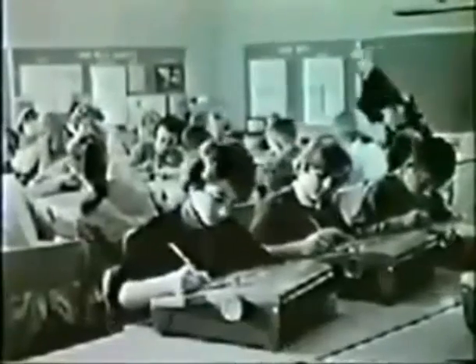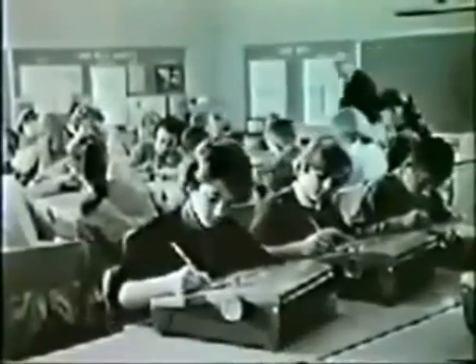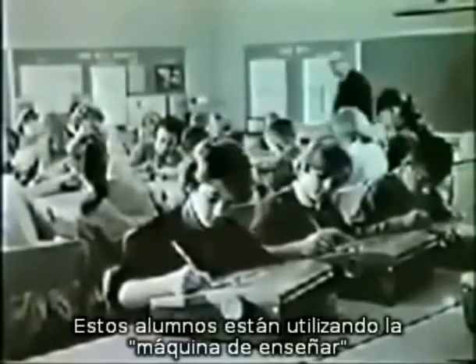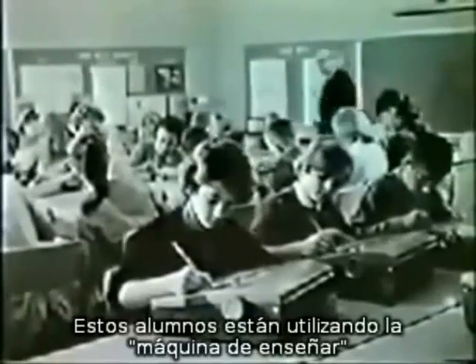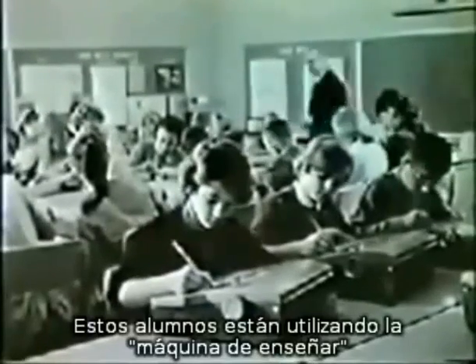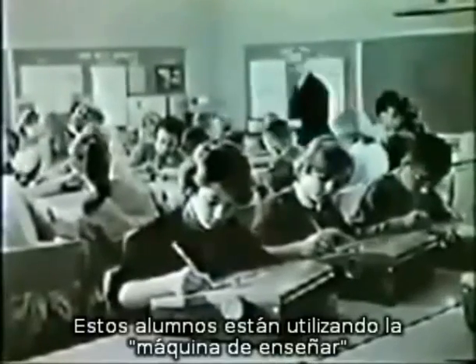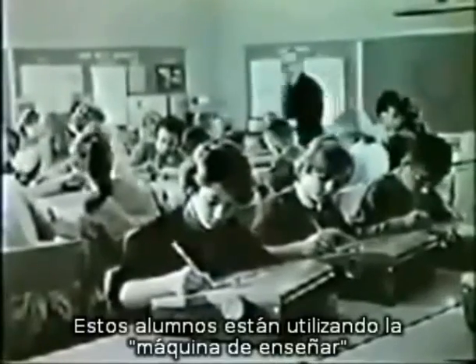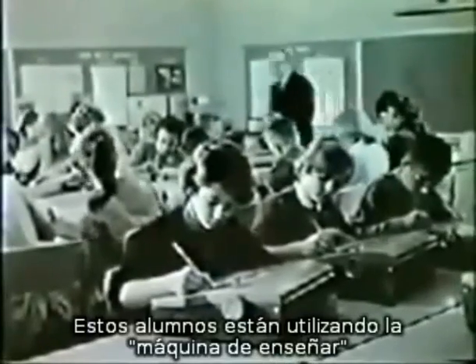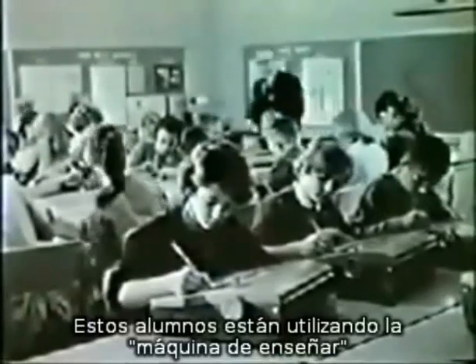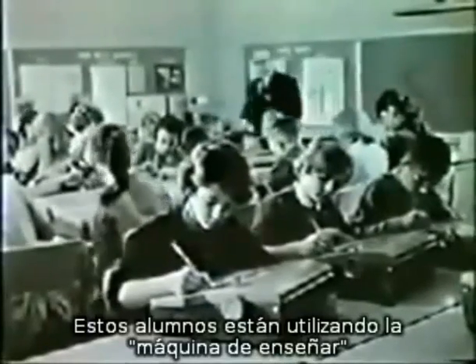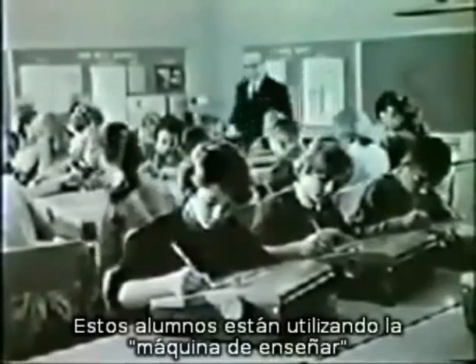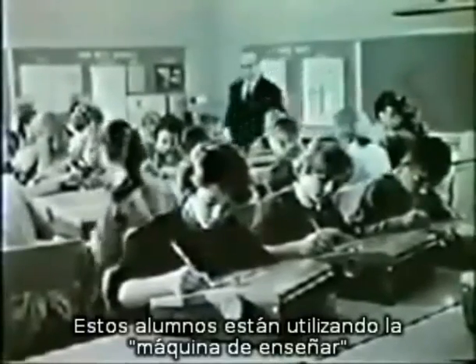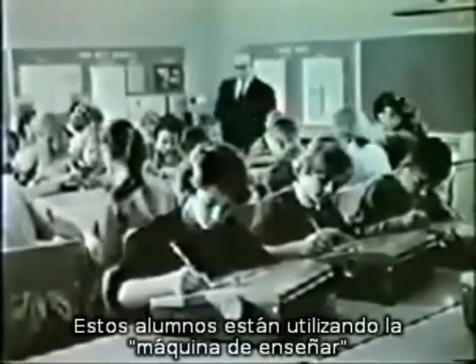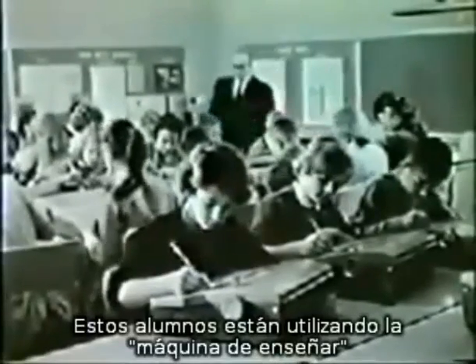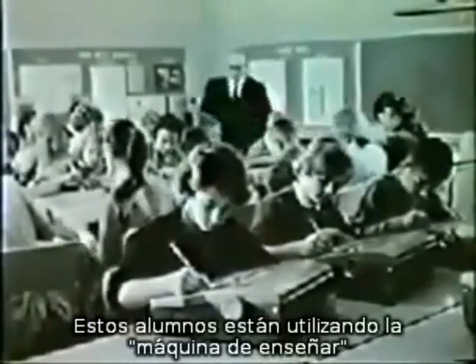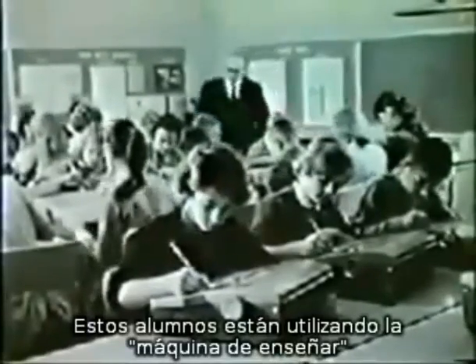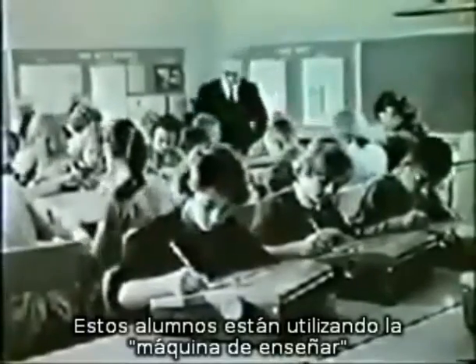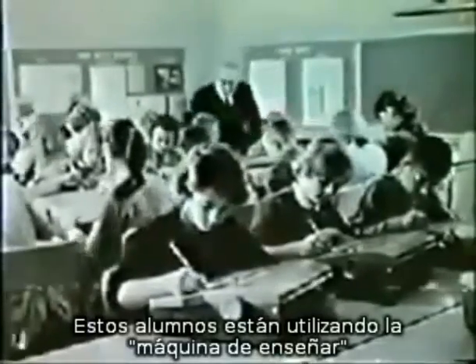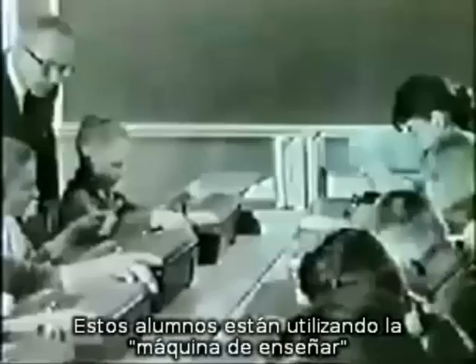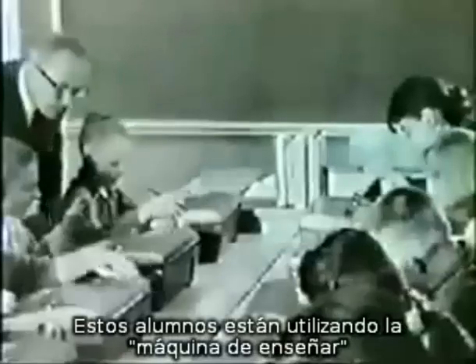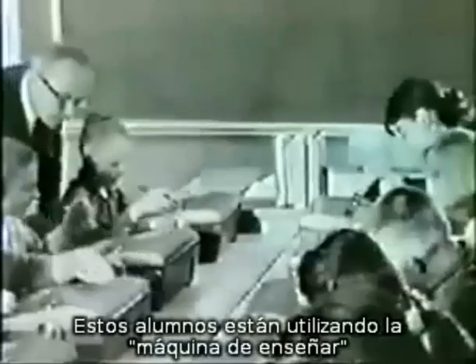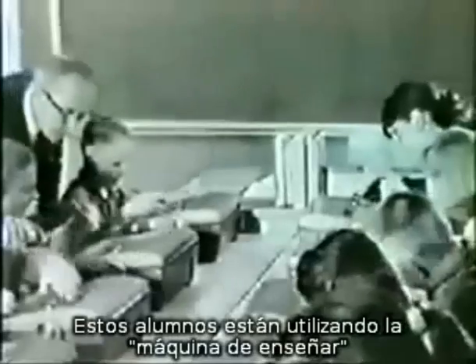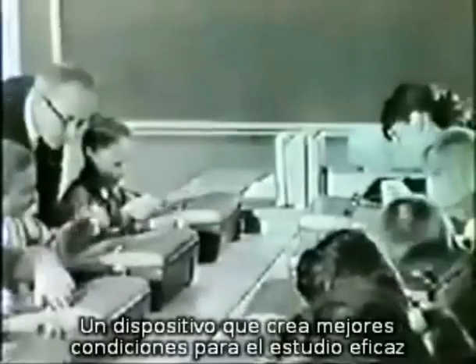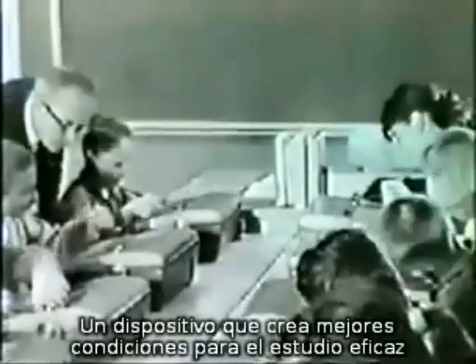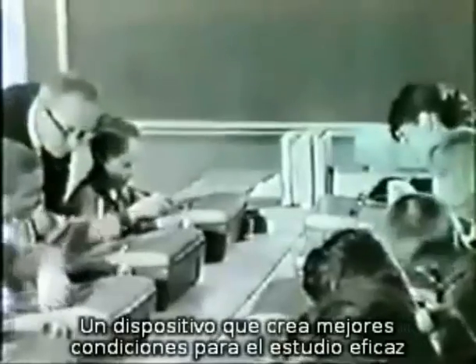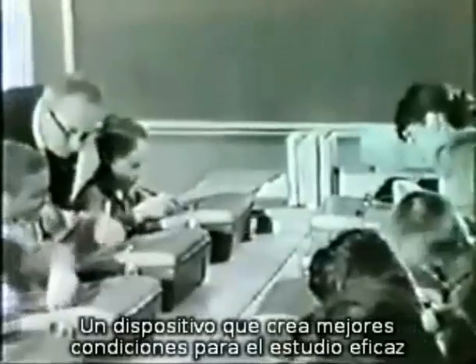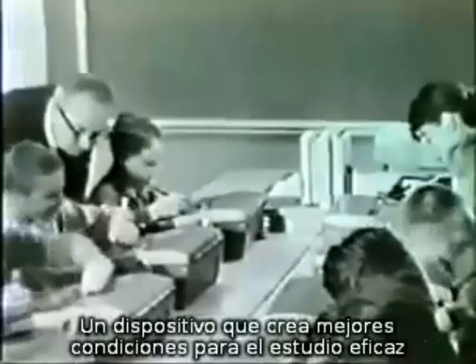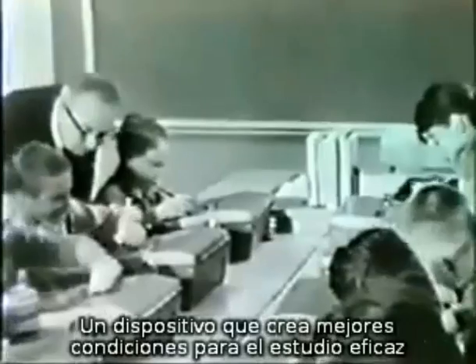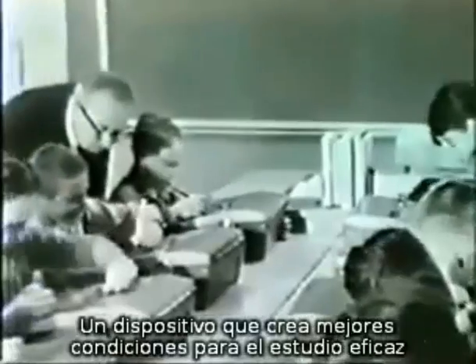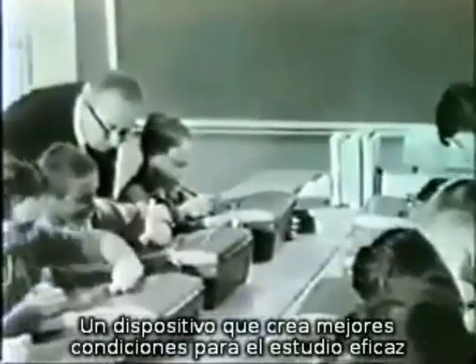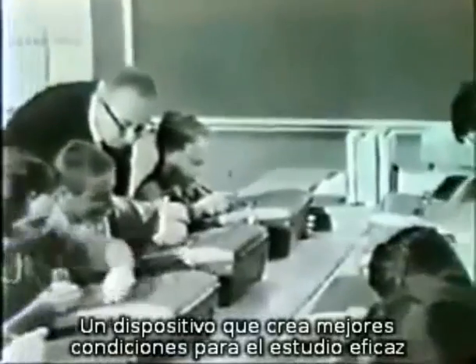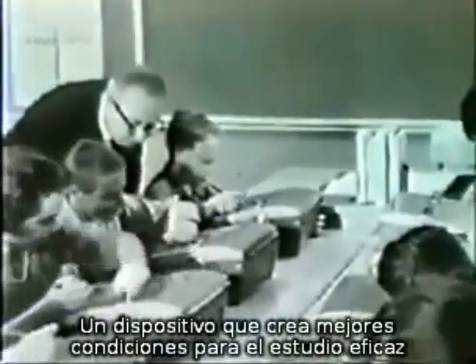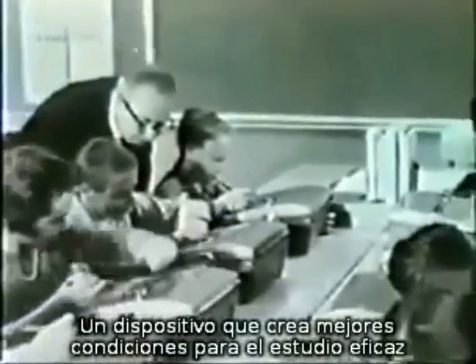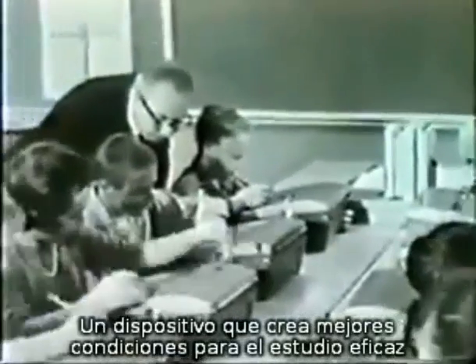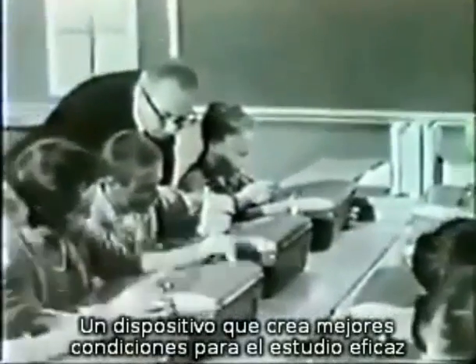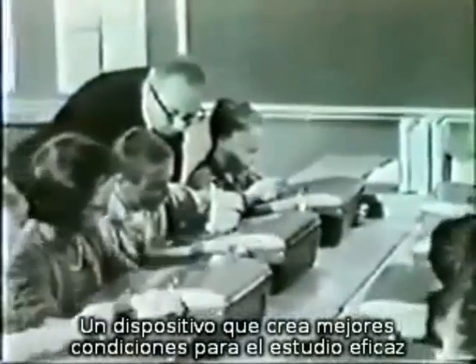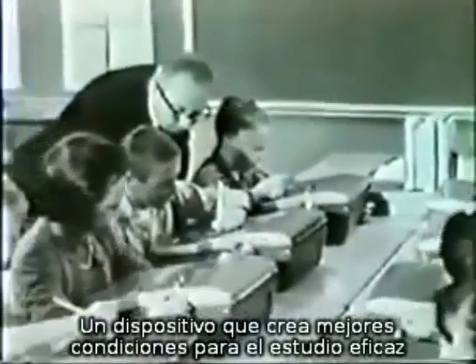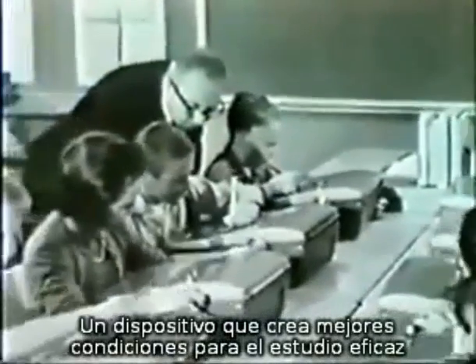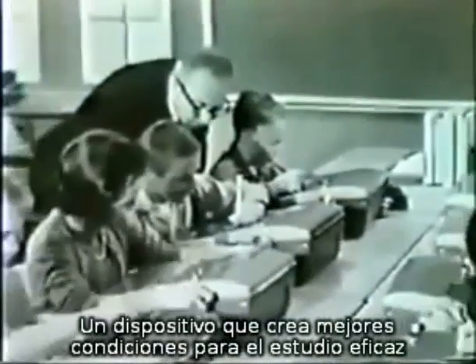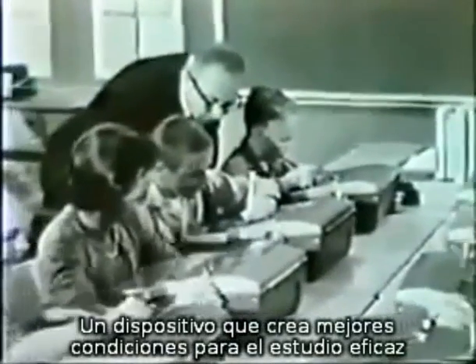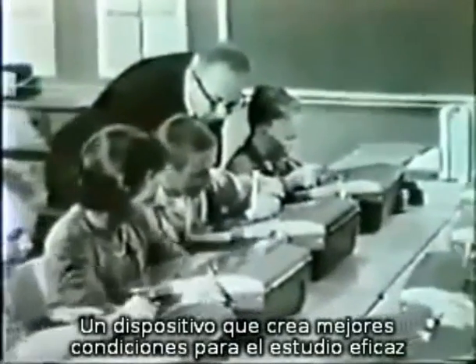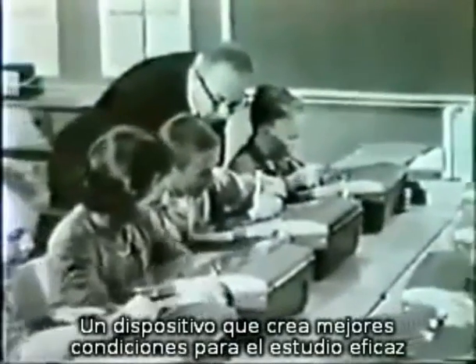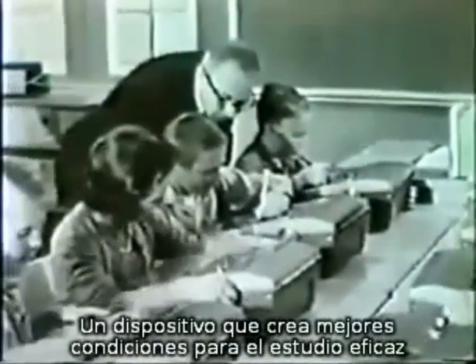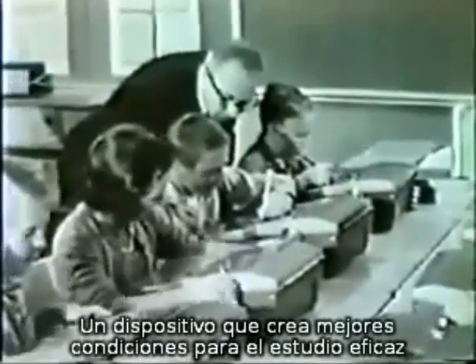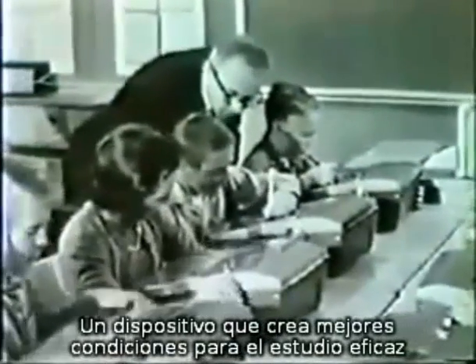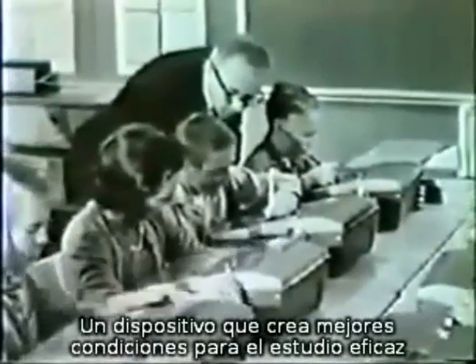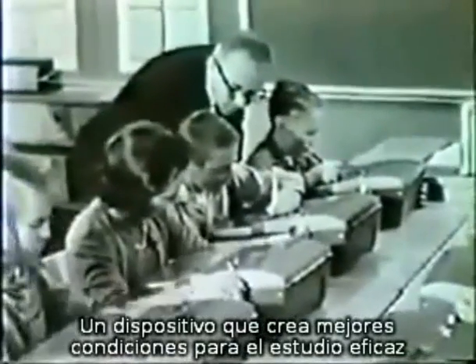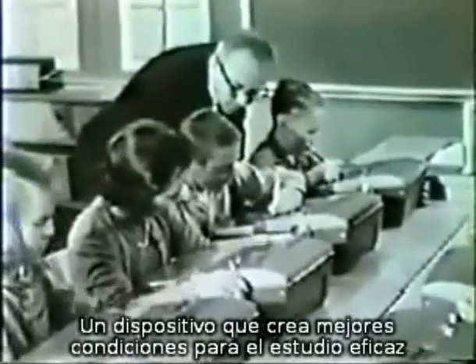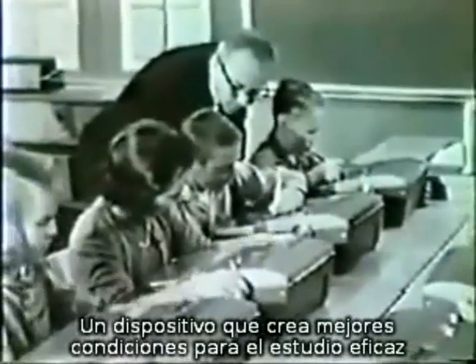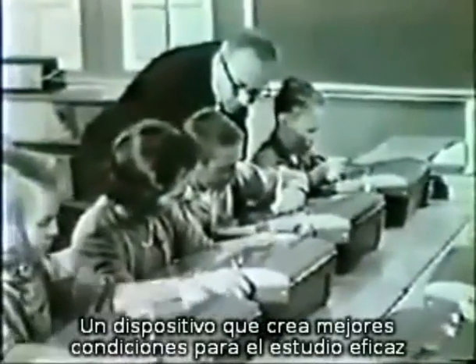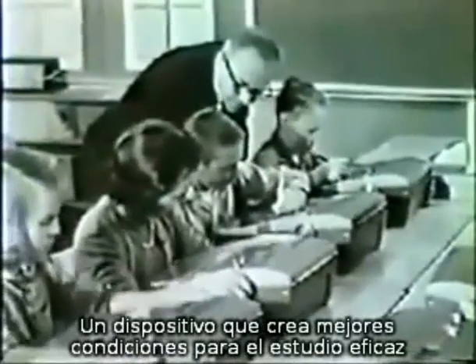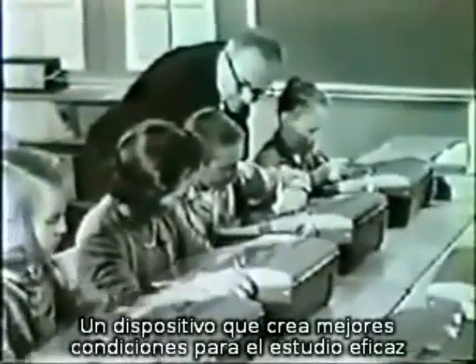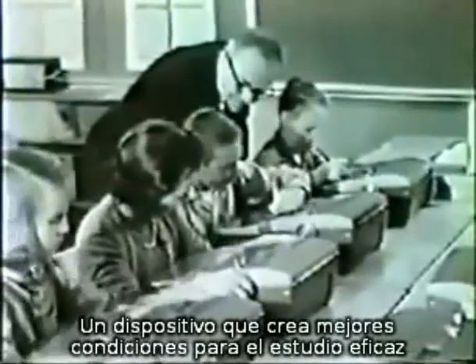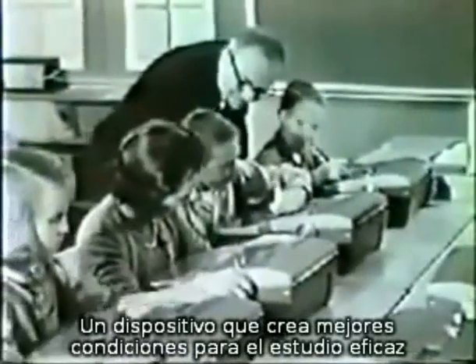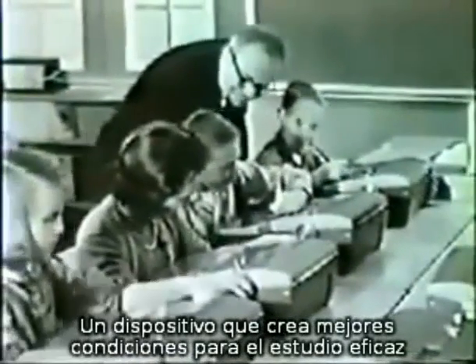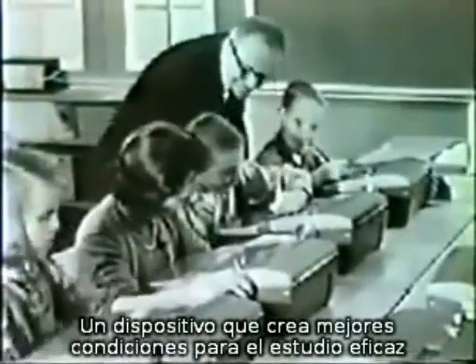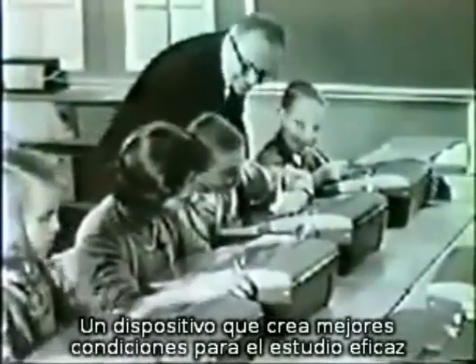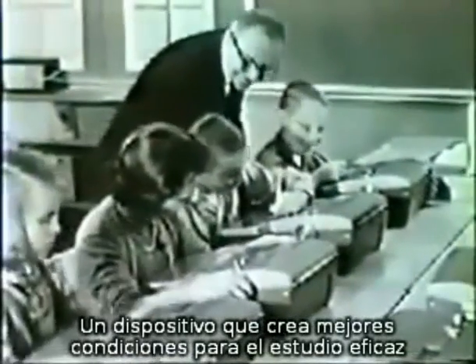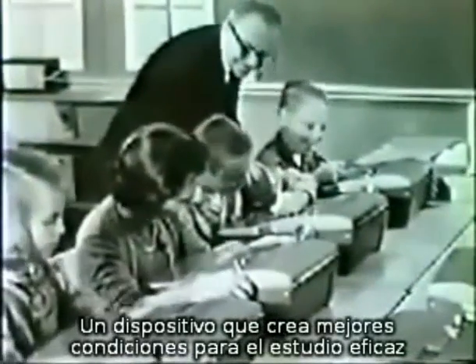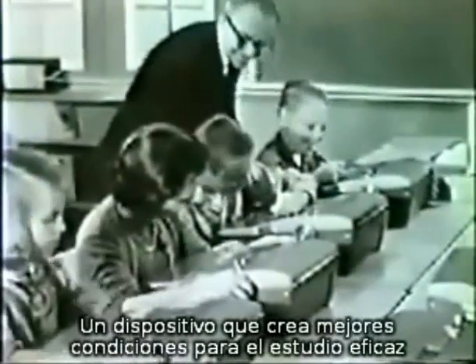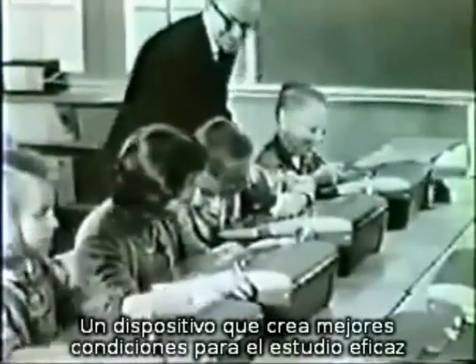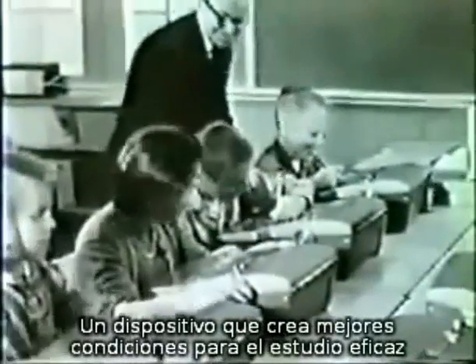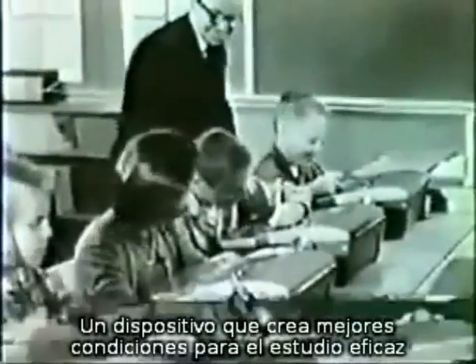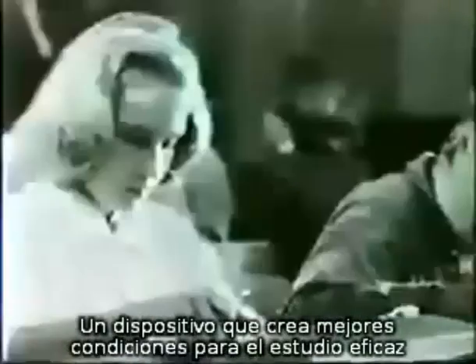Each student is using a teaching machine, a device which creates vastly improved conditions for effective study.